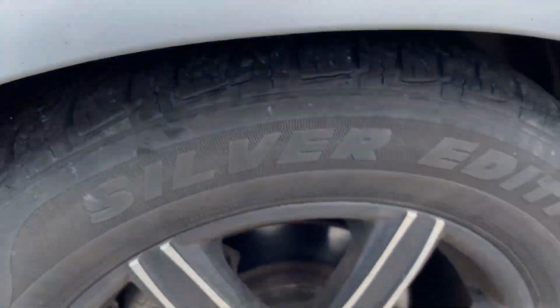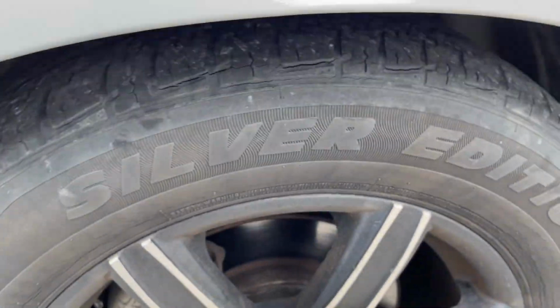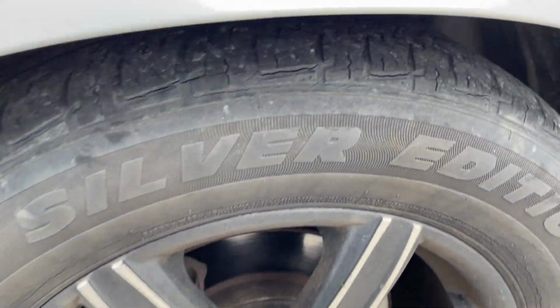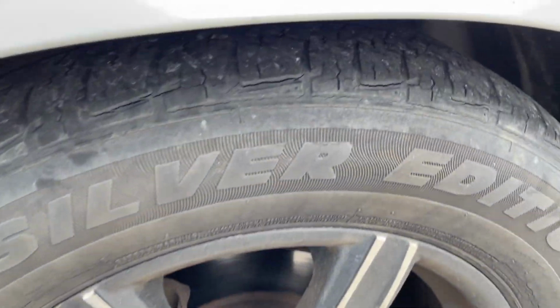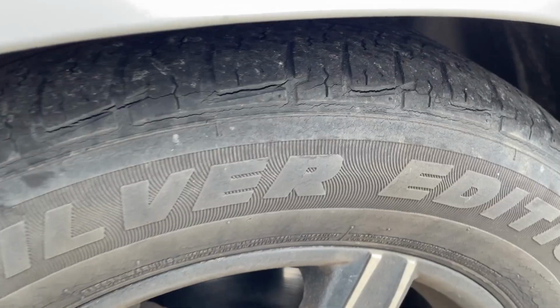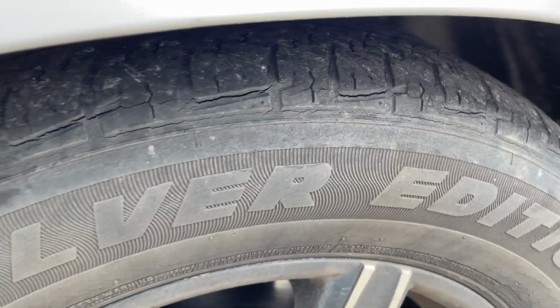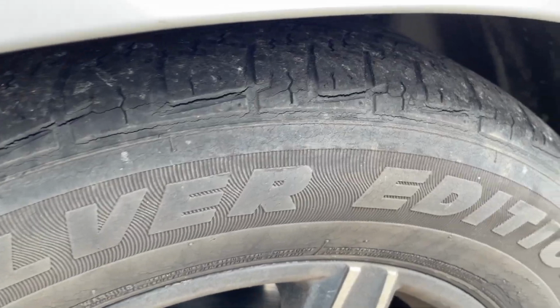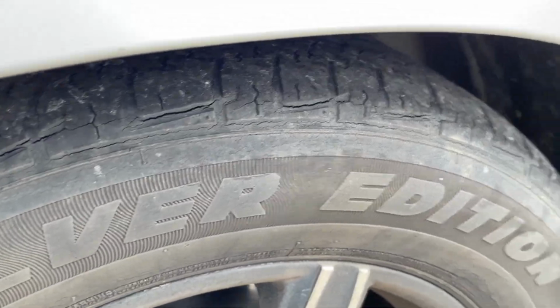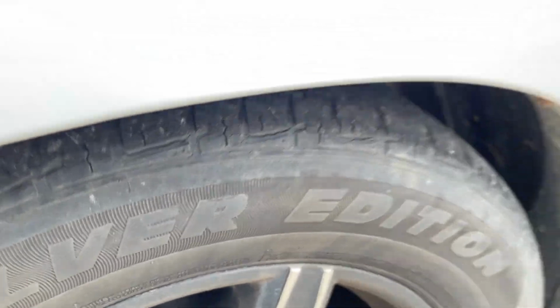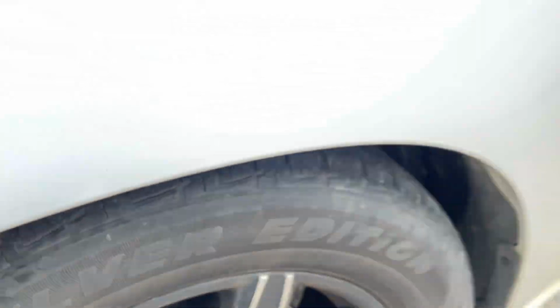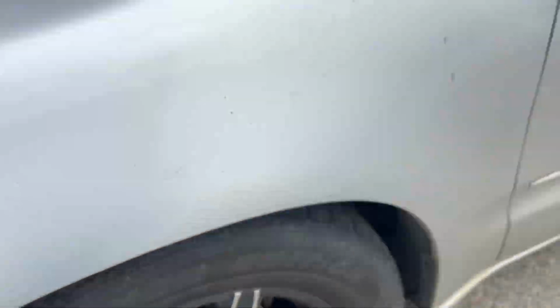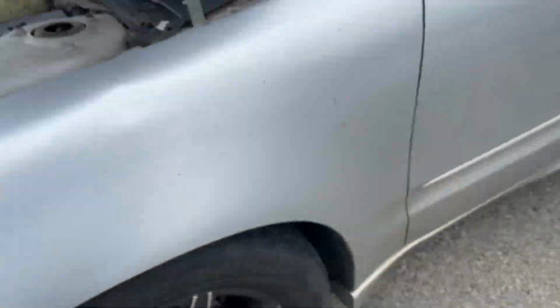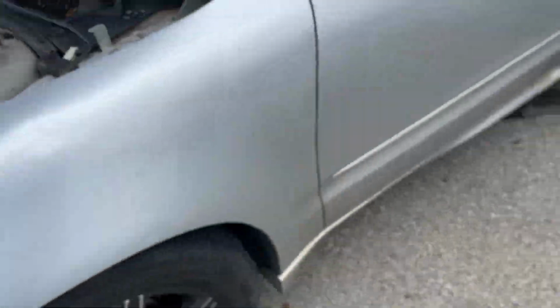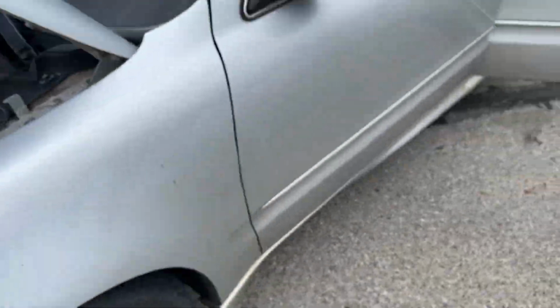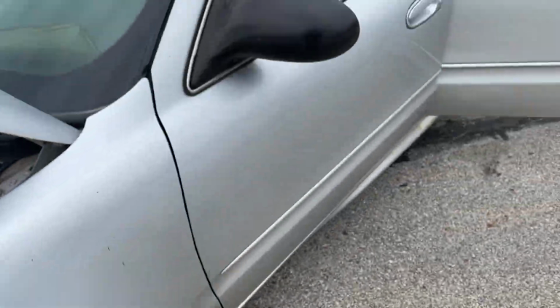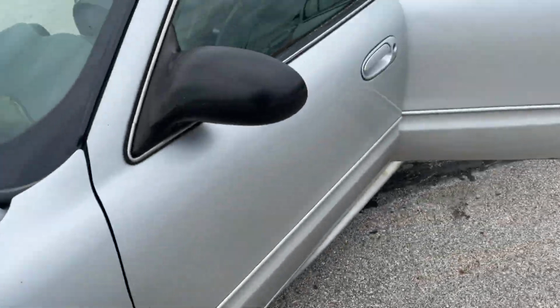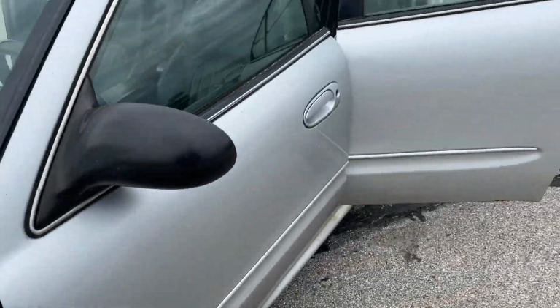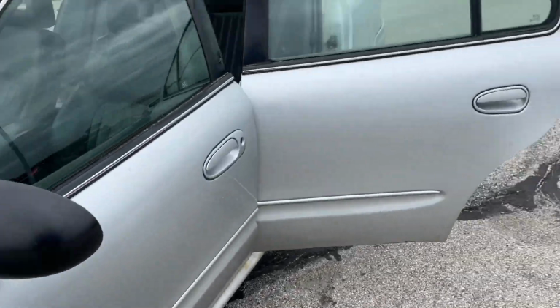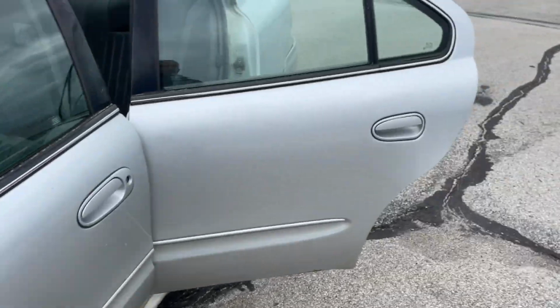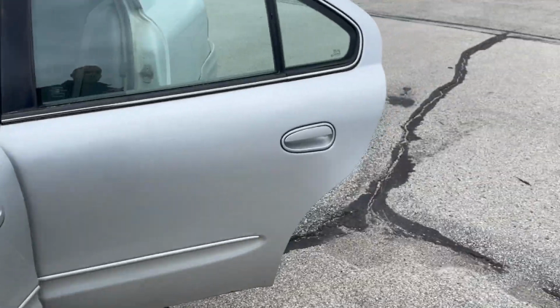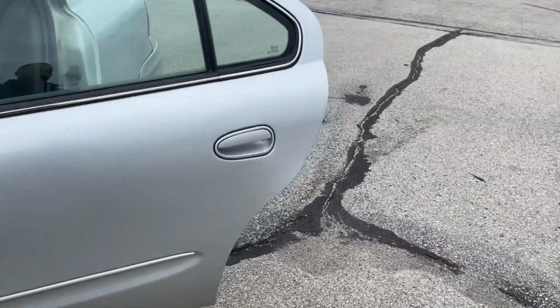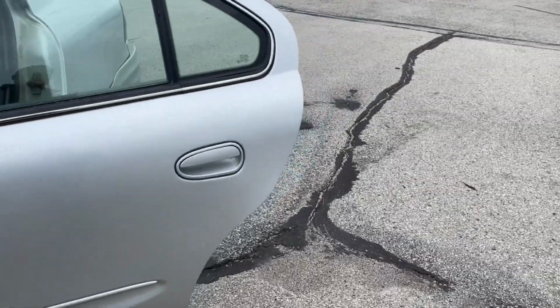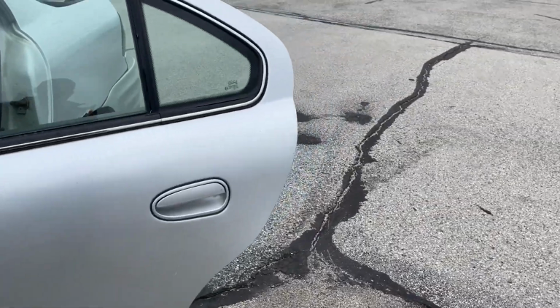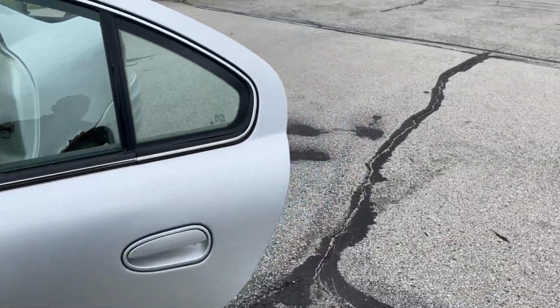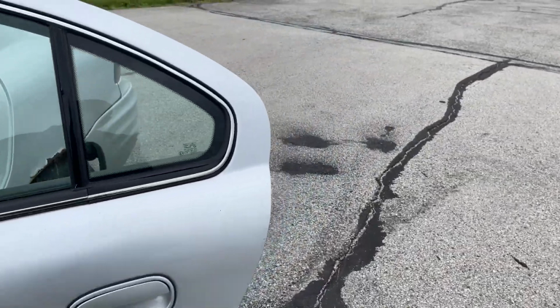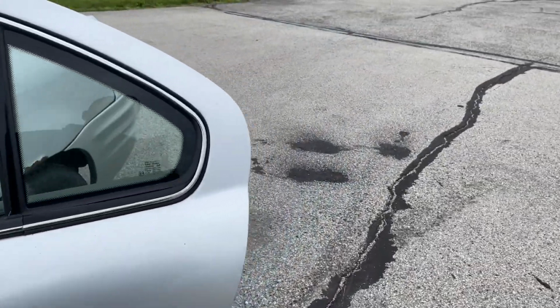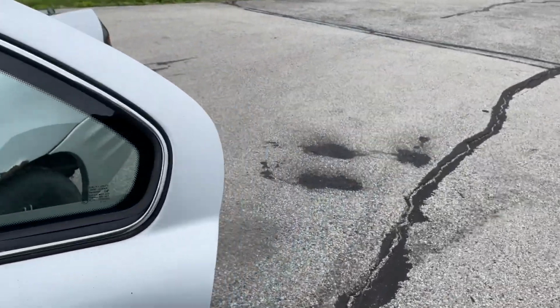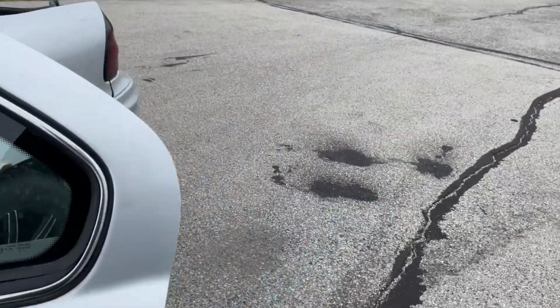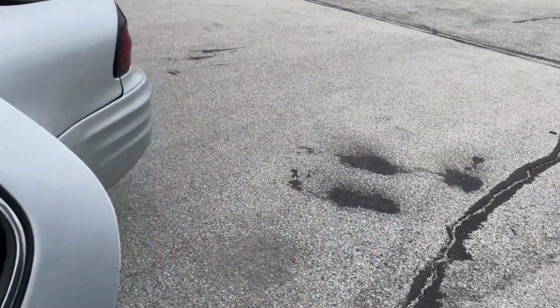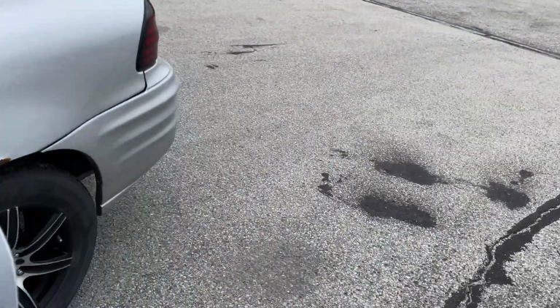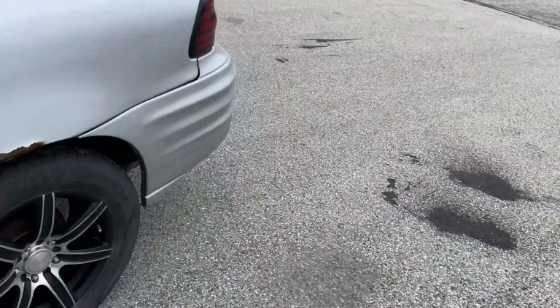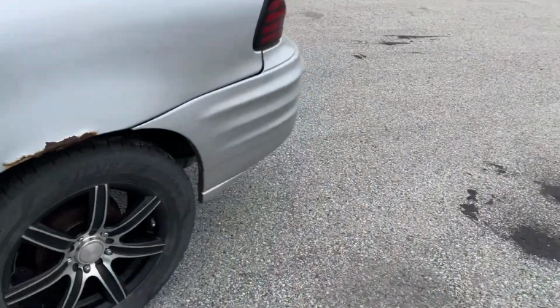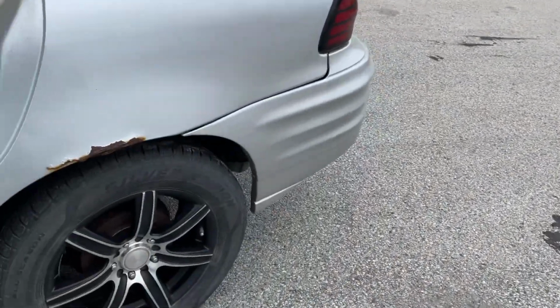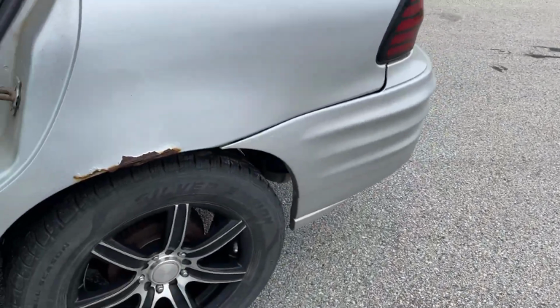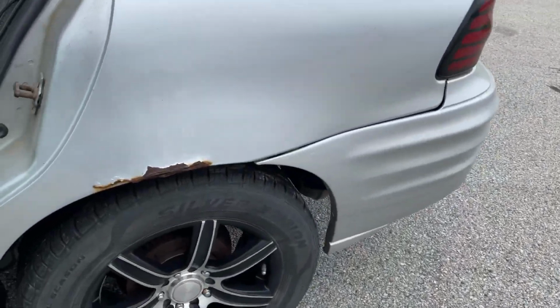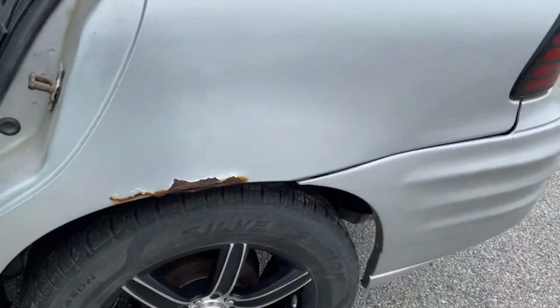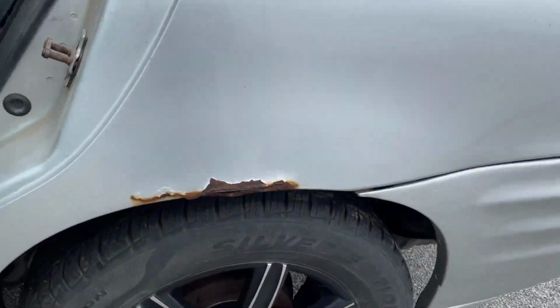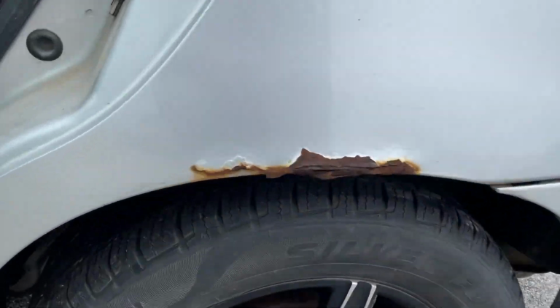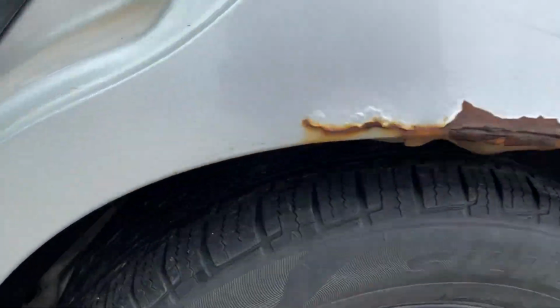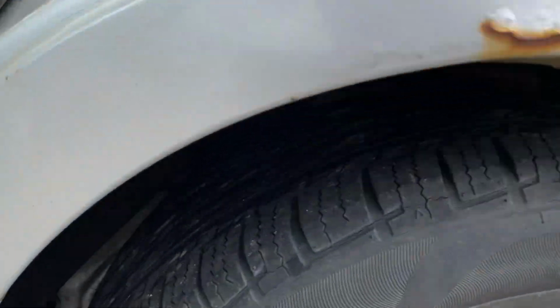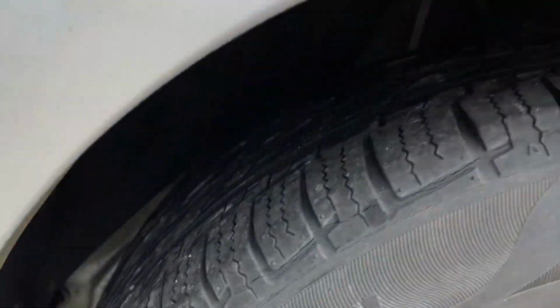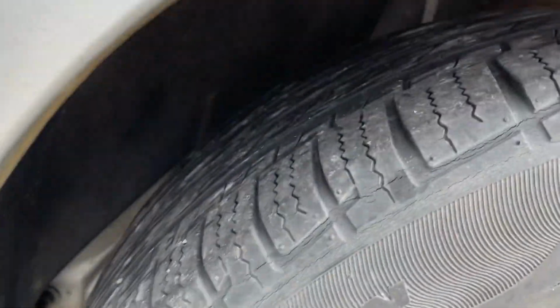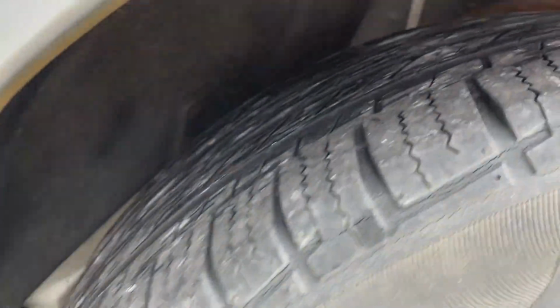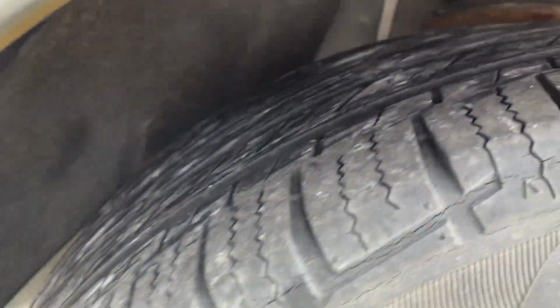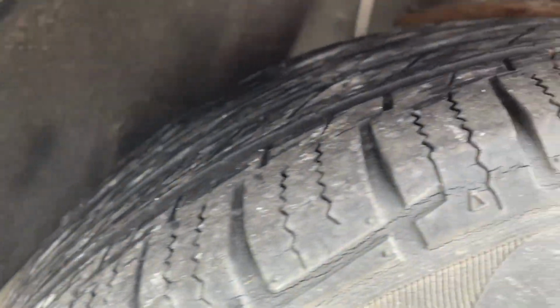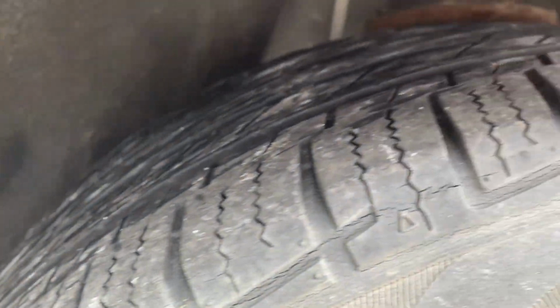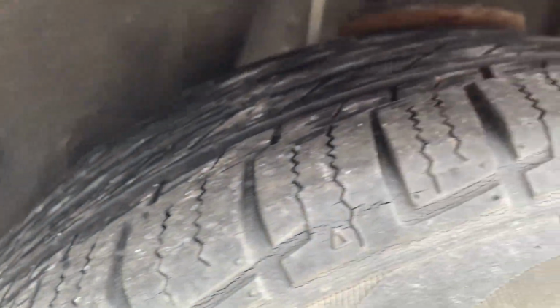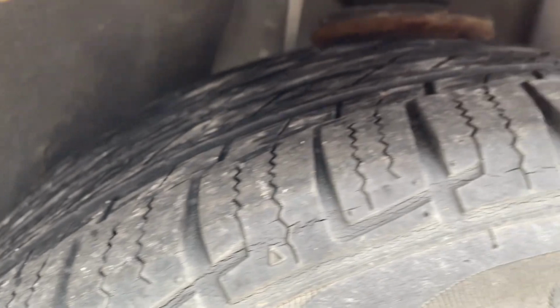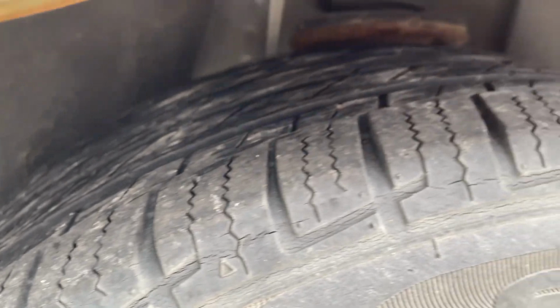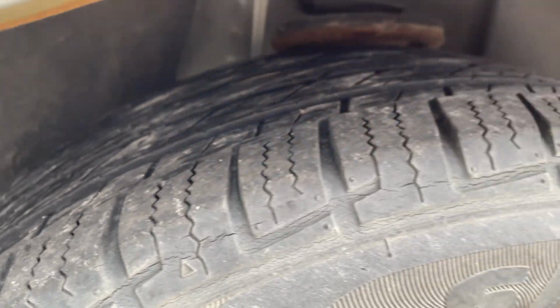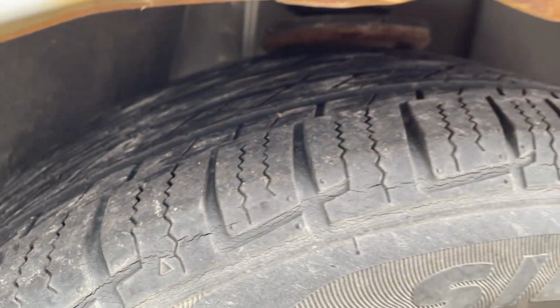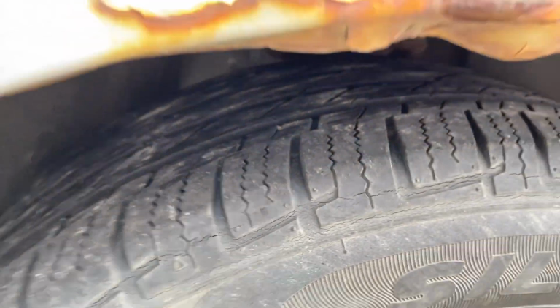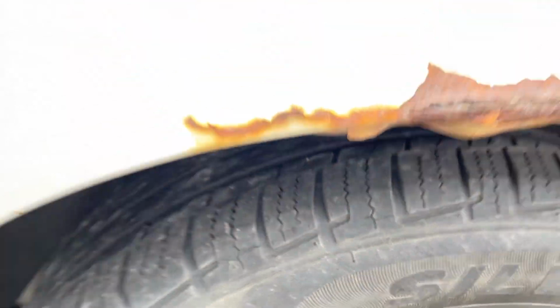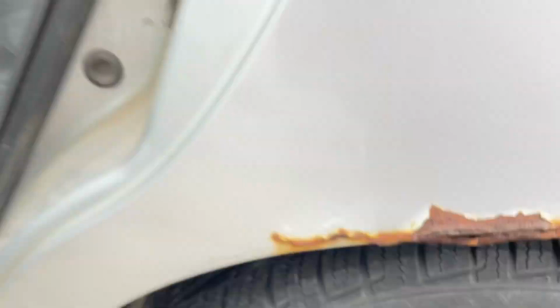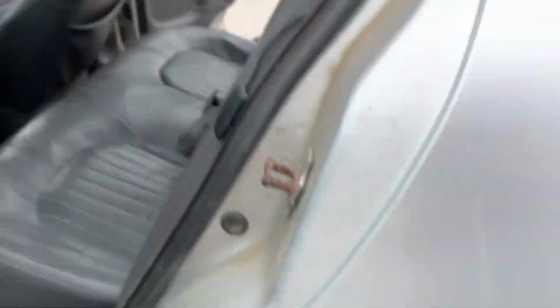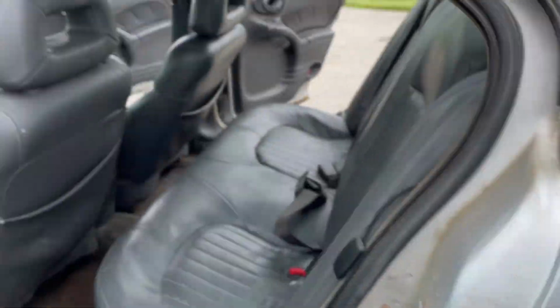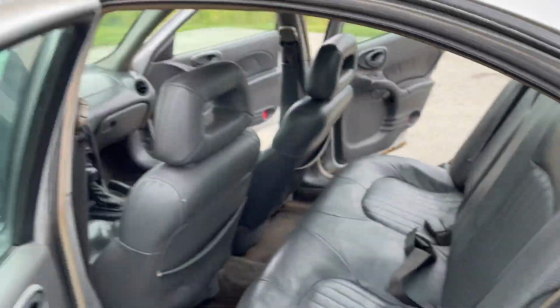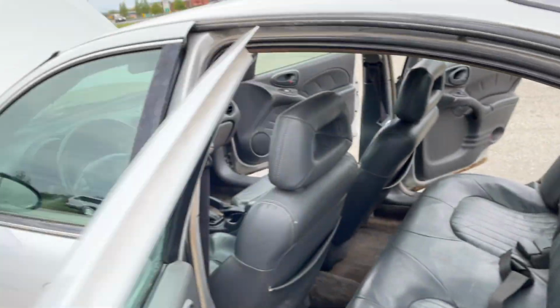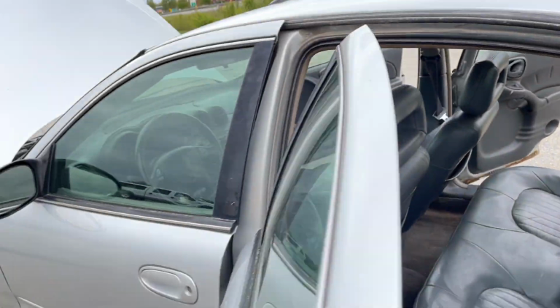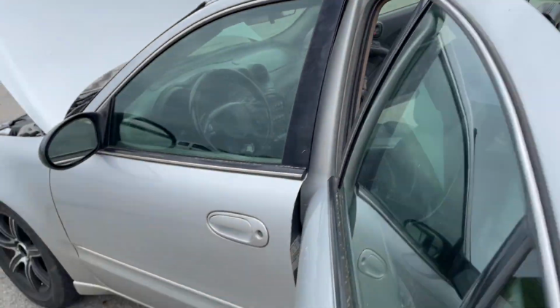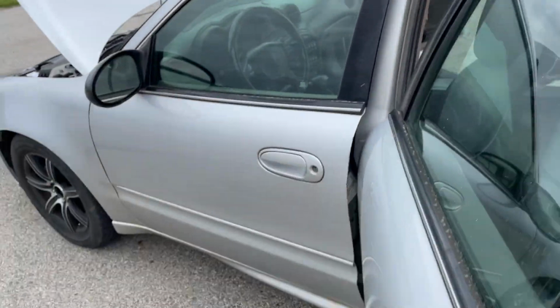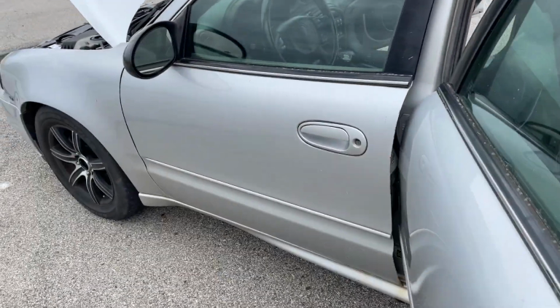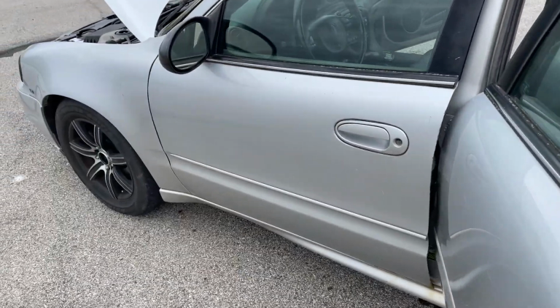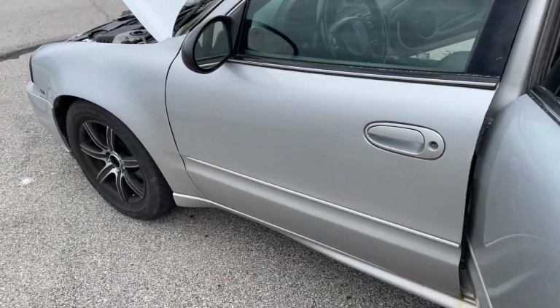Yeah, definitely needs front tires. See the backs real quick. Yeah, needs backs also. So tires all the way around.